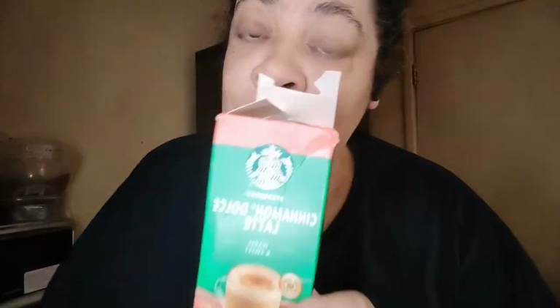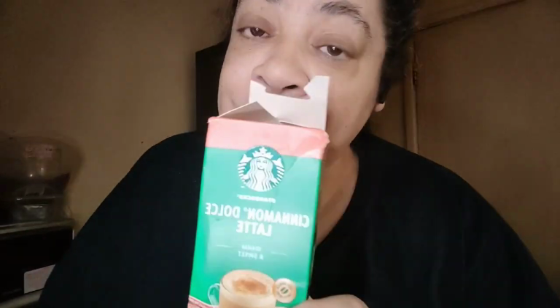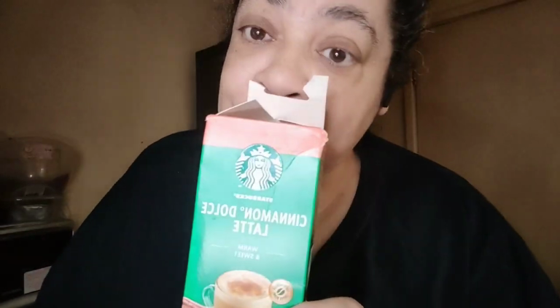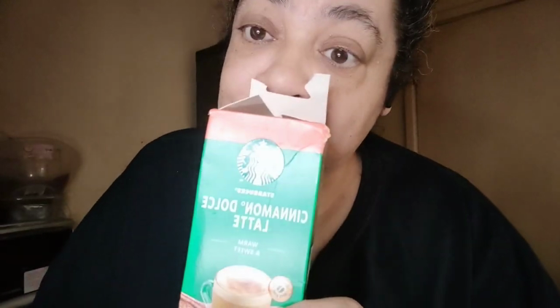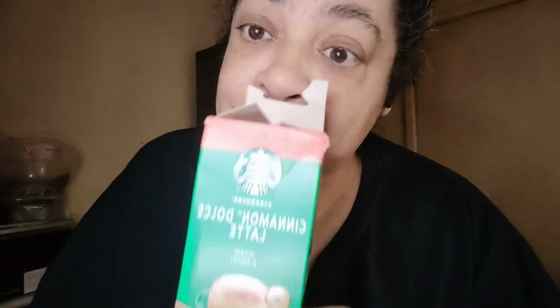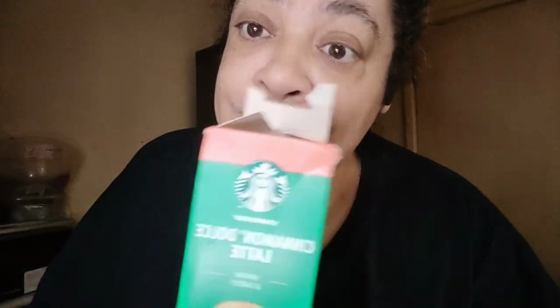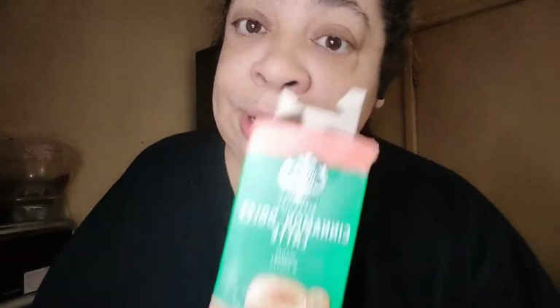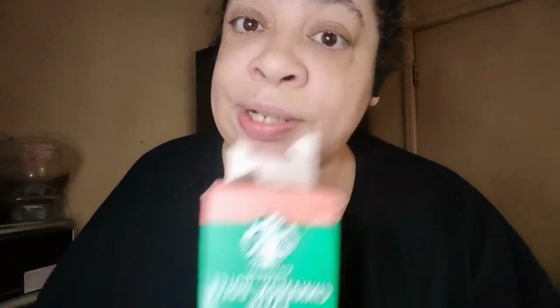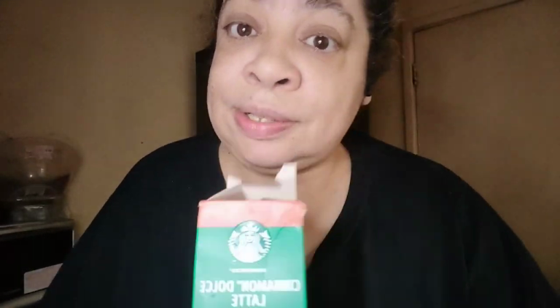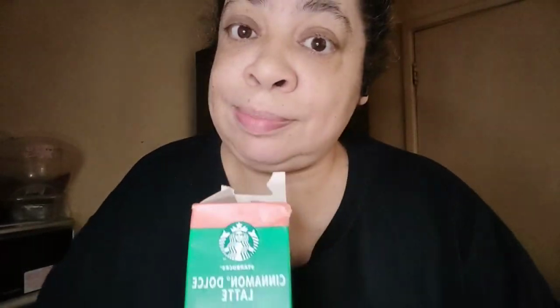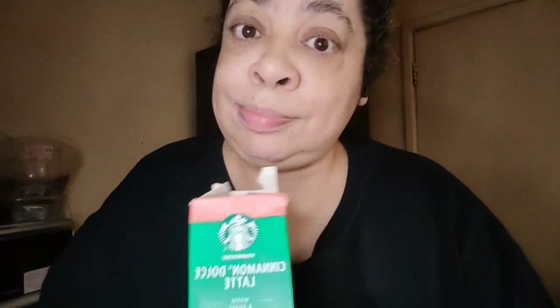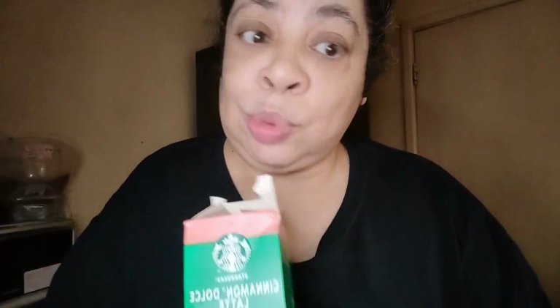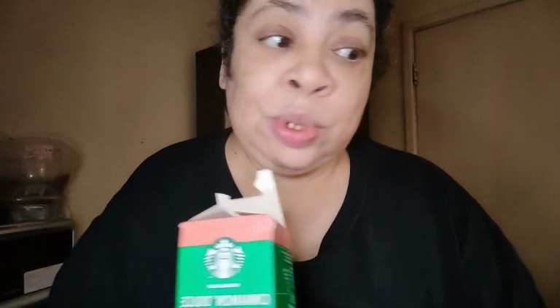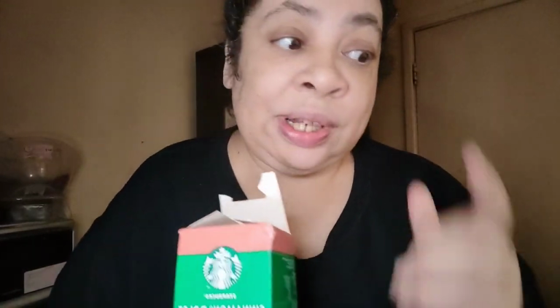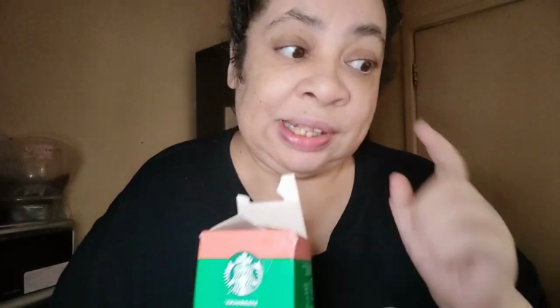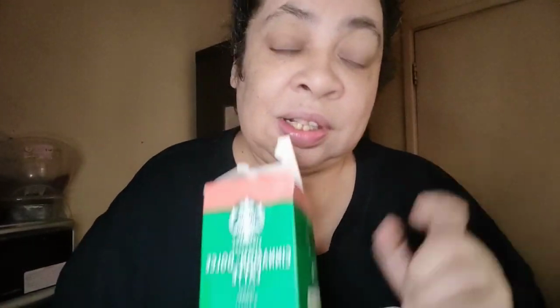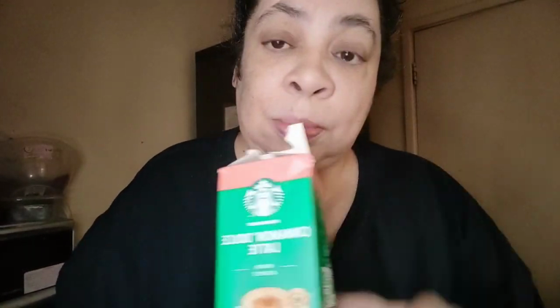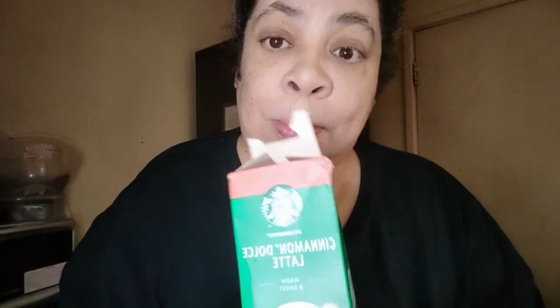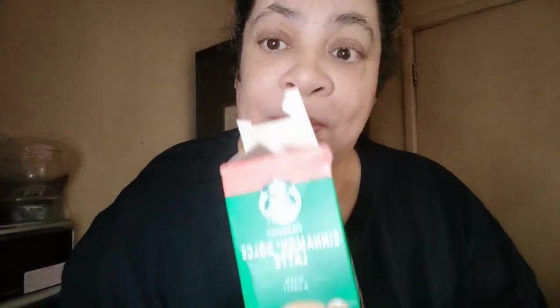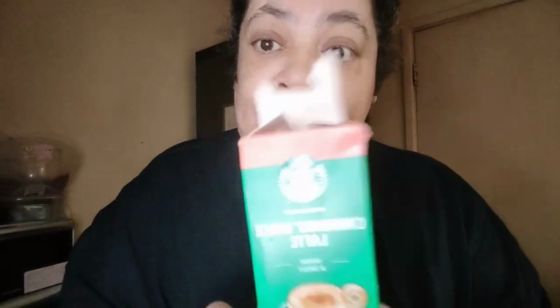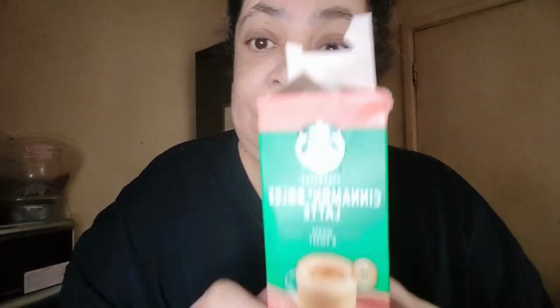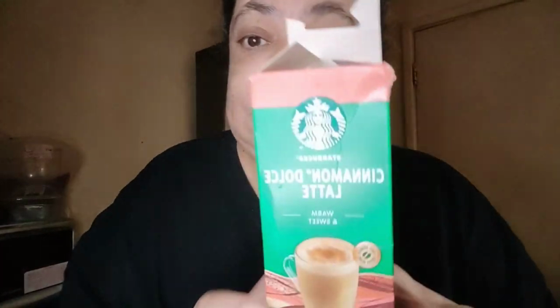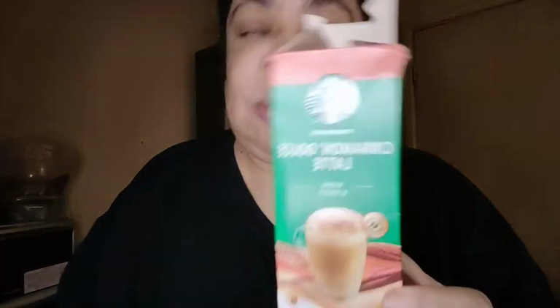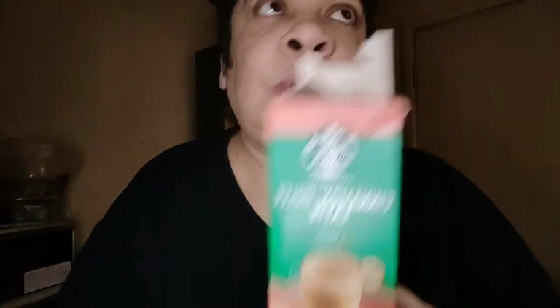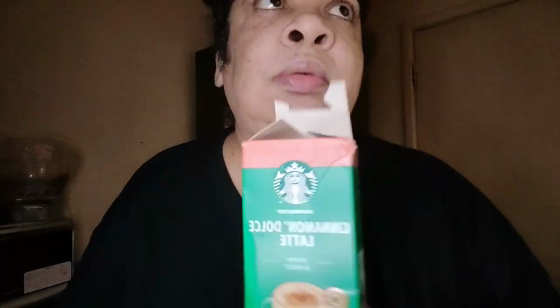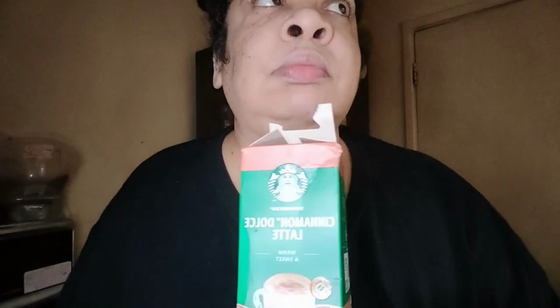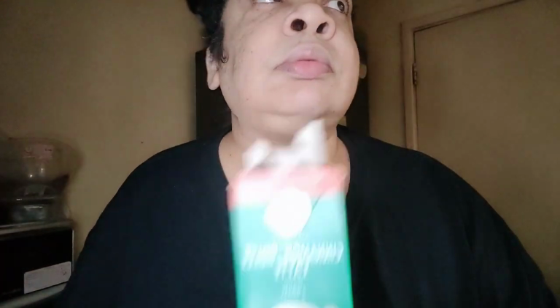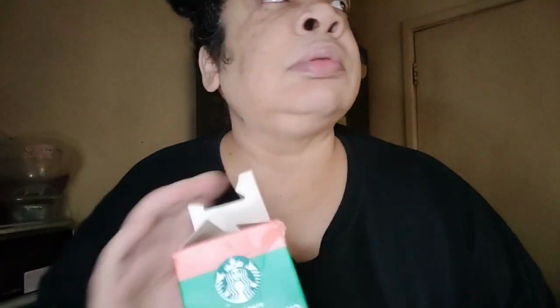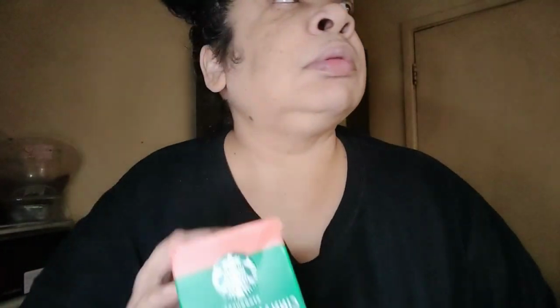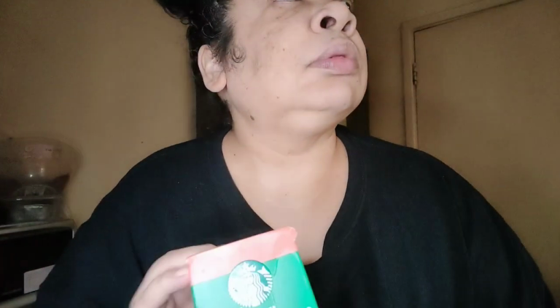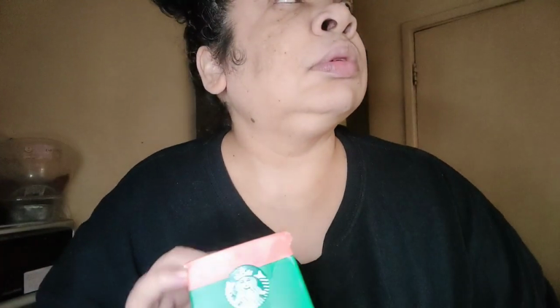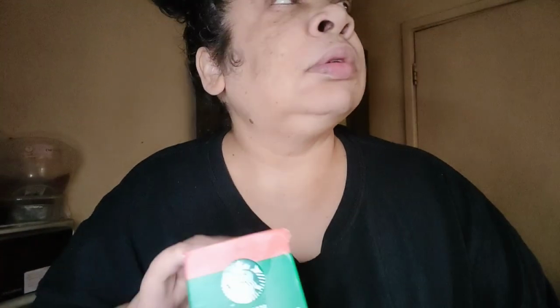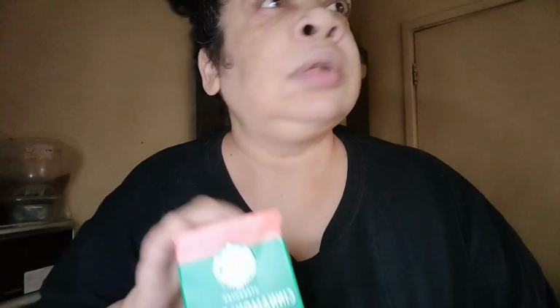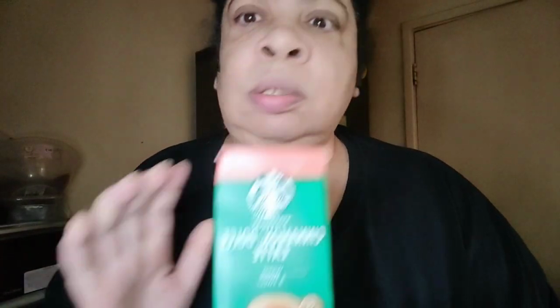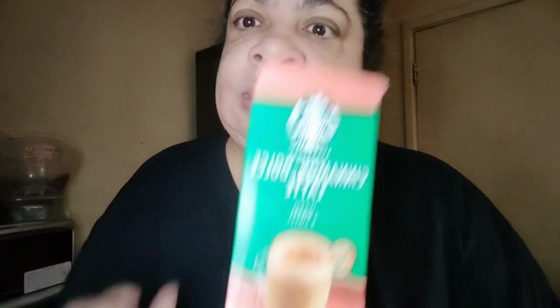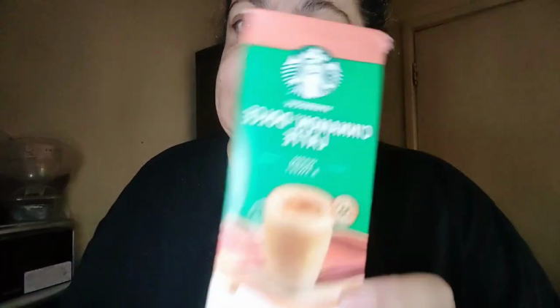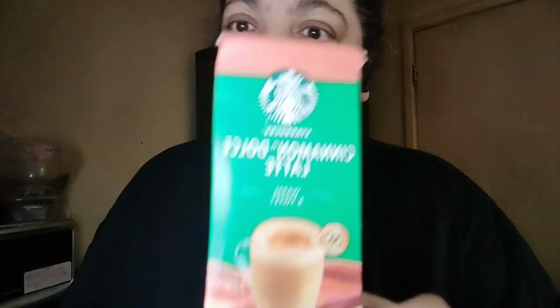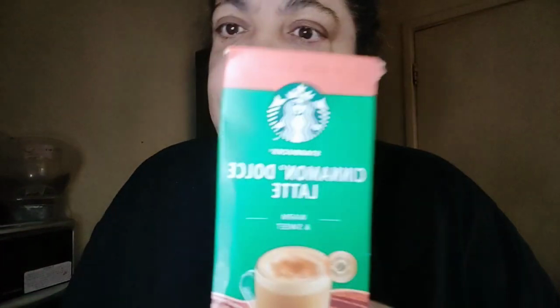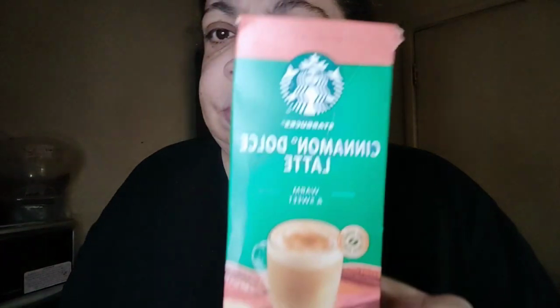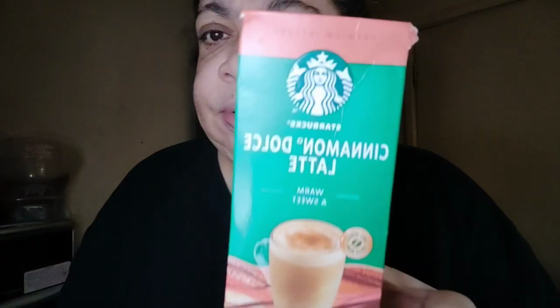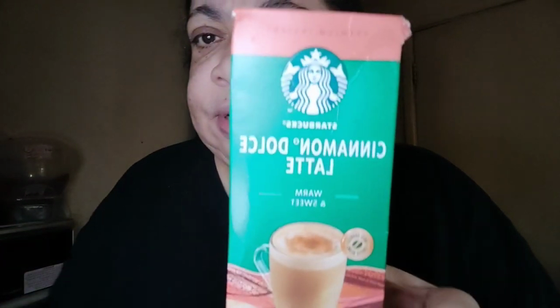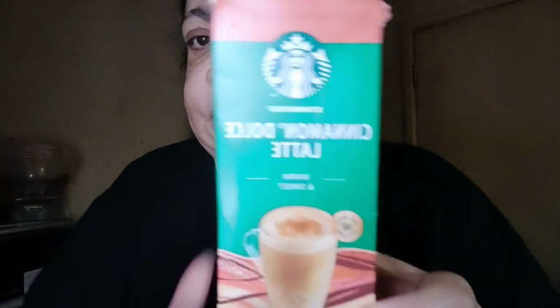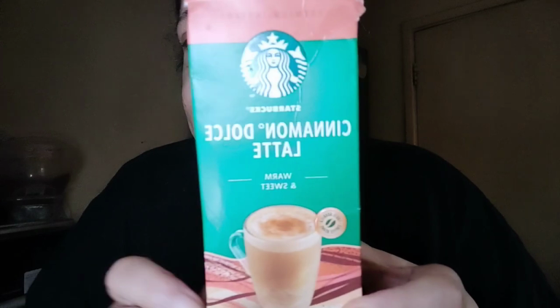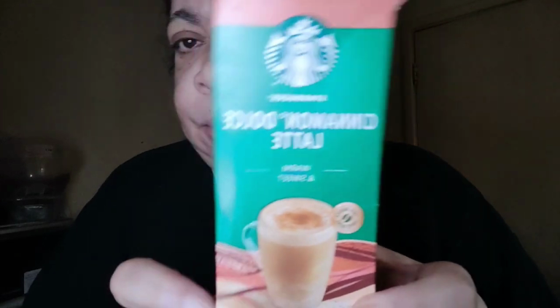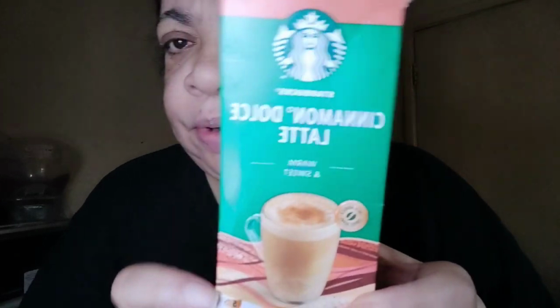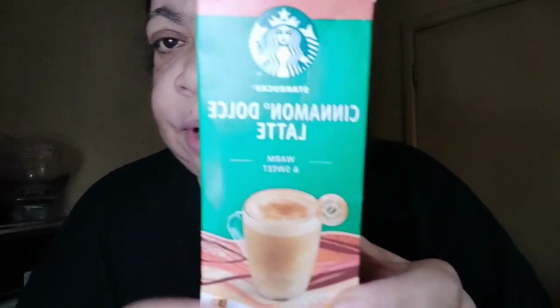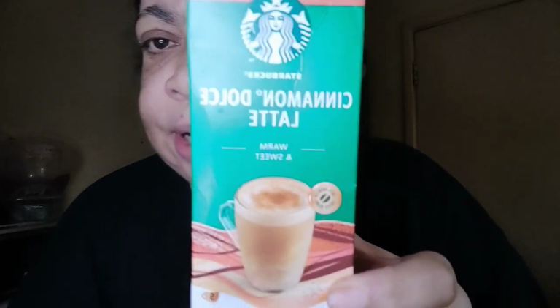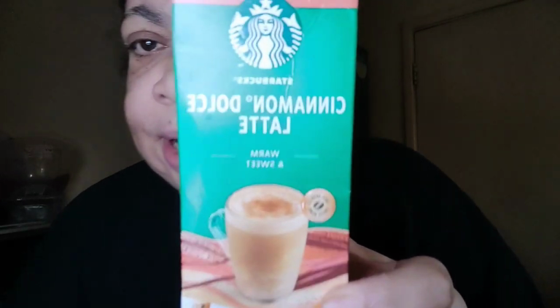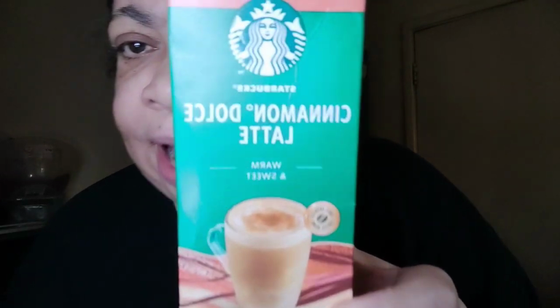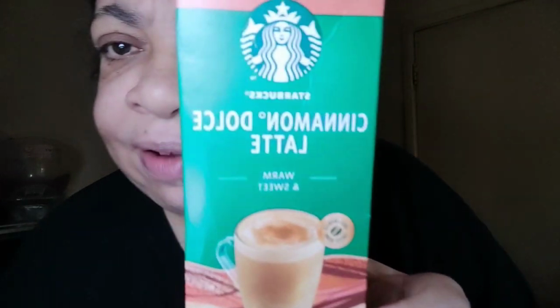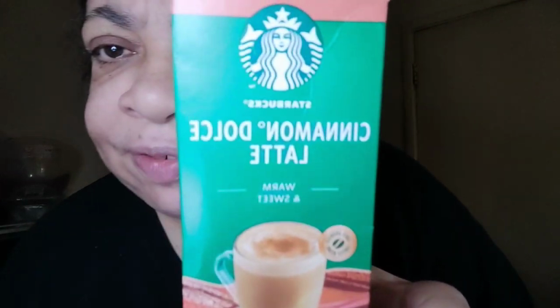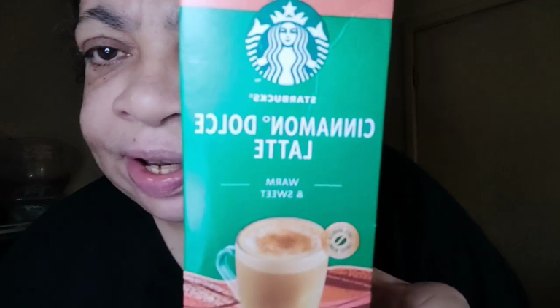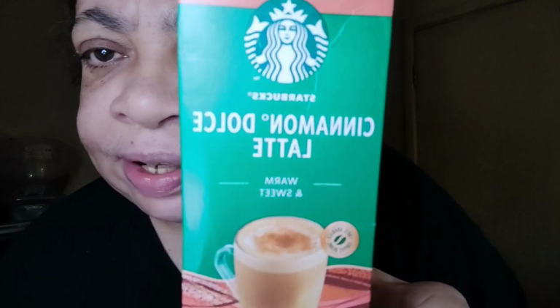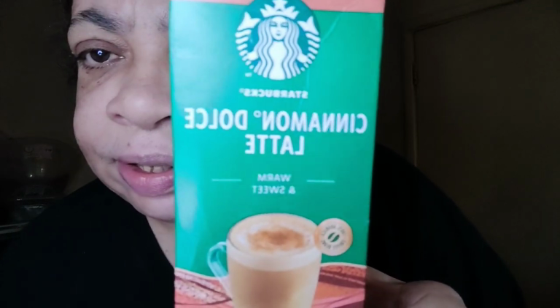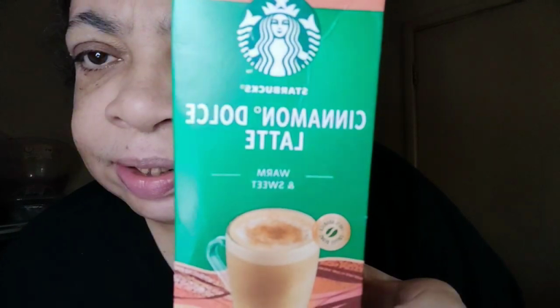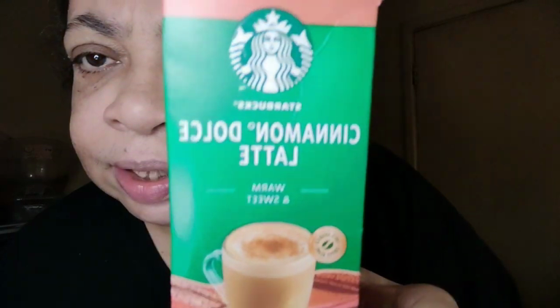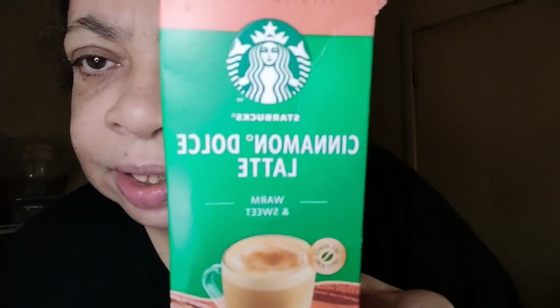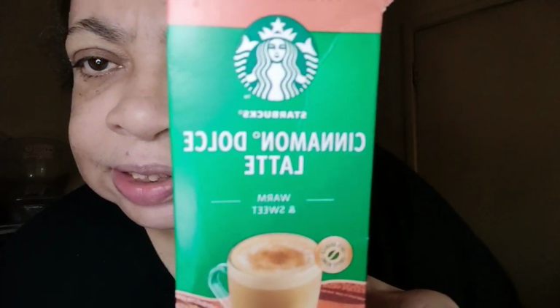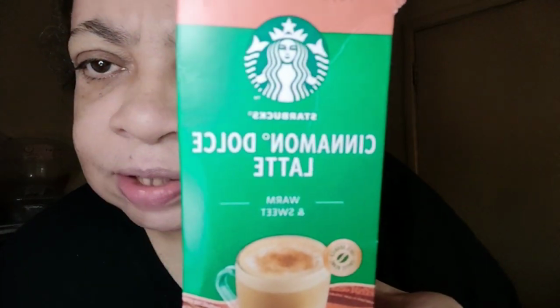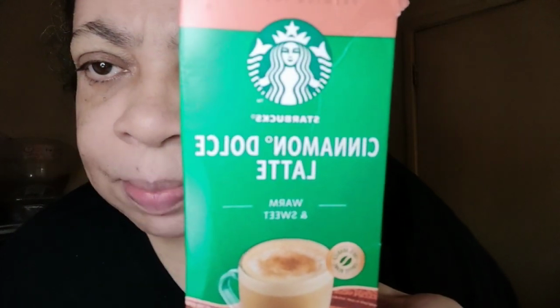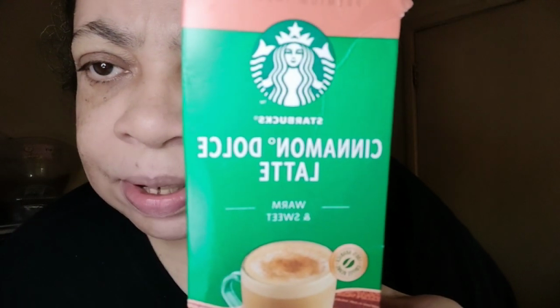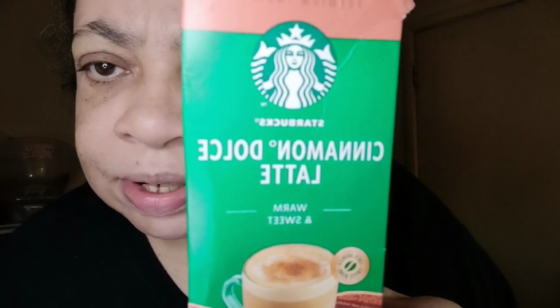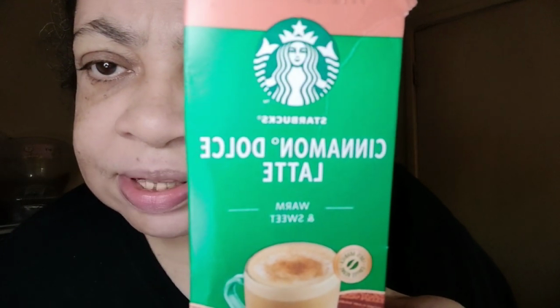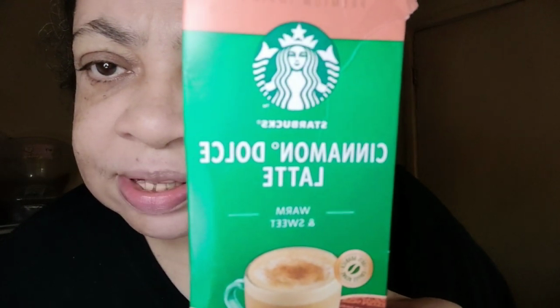It's afternoon but it's morning. This is going to be my second hot drink today. And we've gone to Cafe Starbucks.